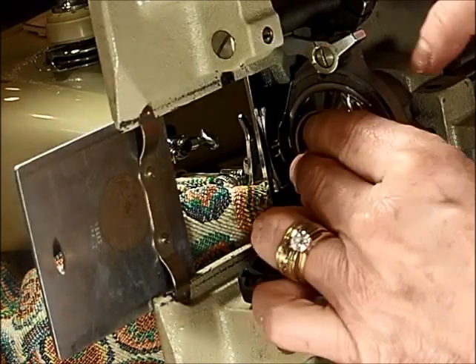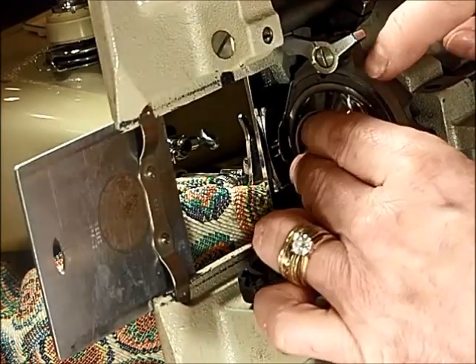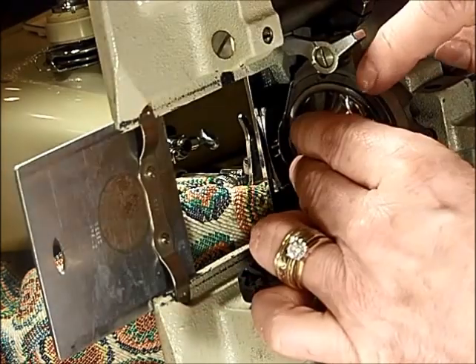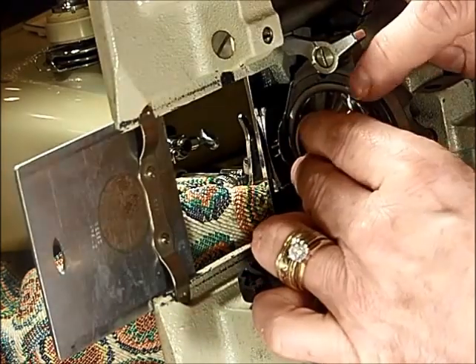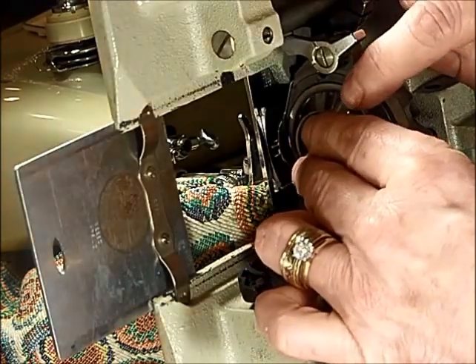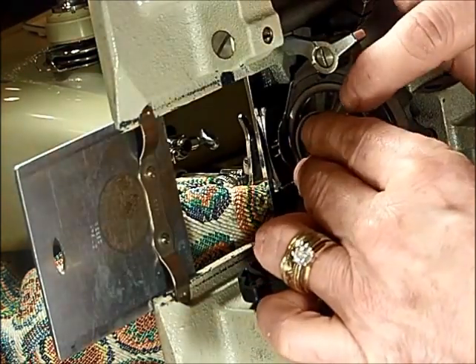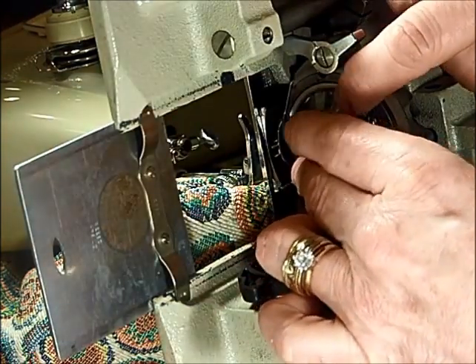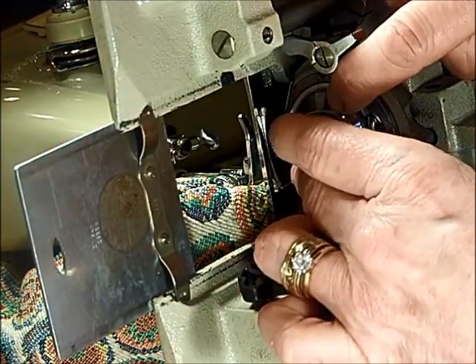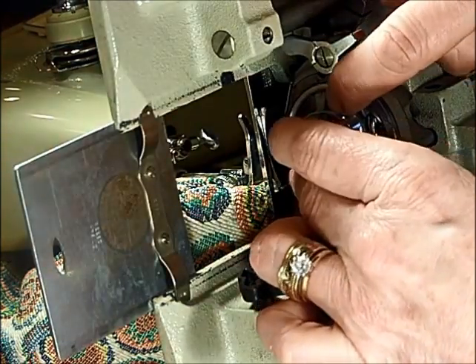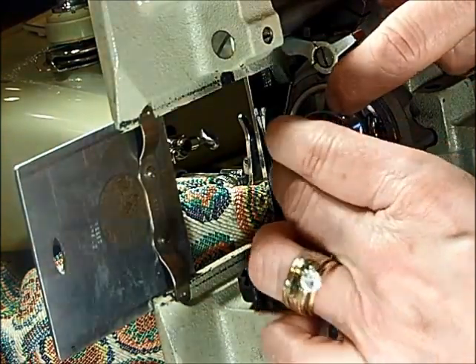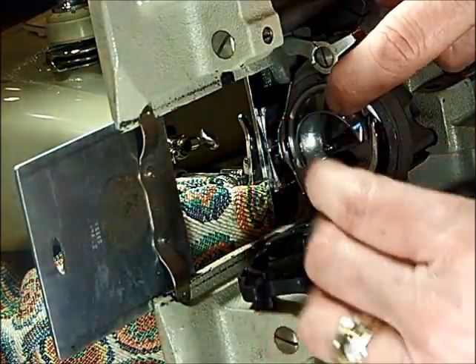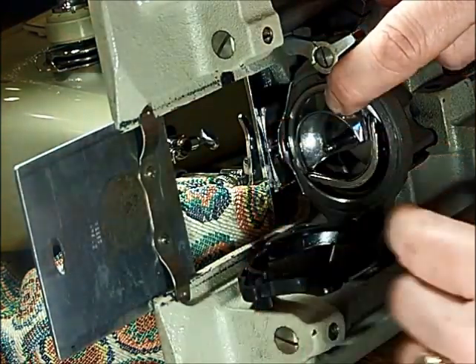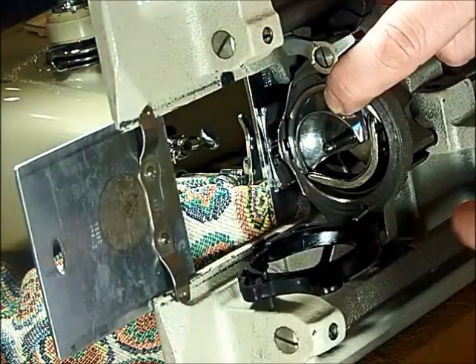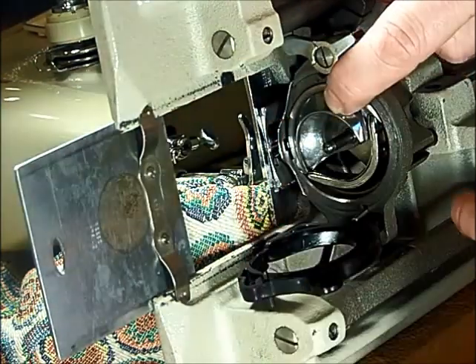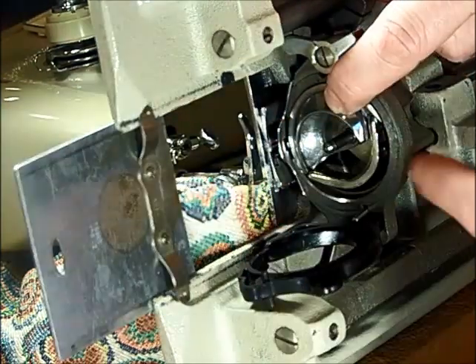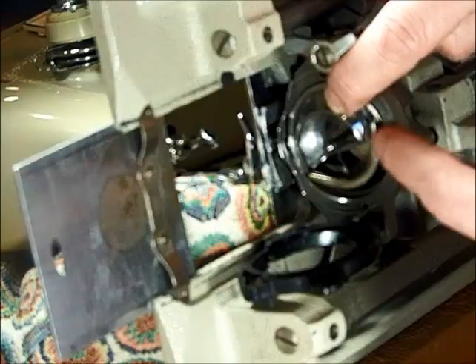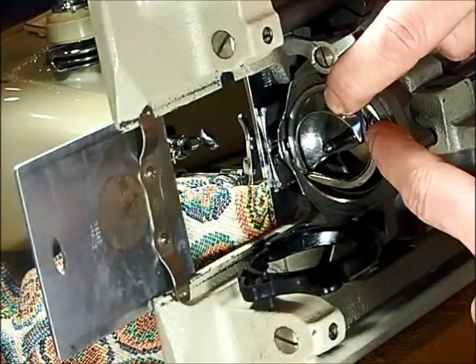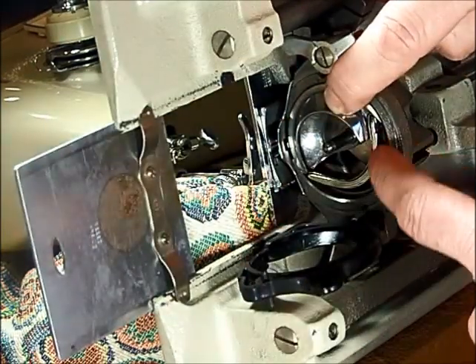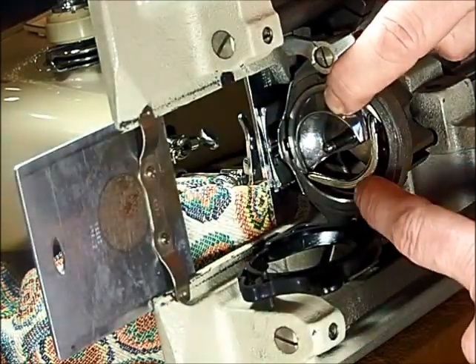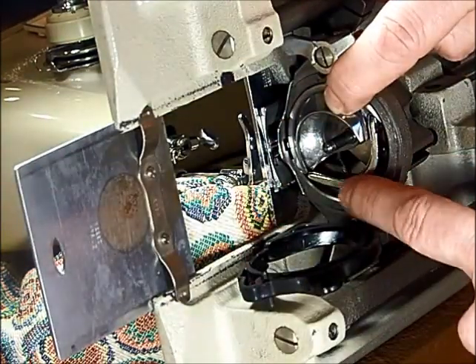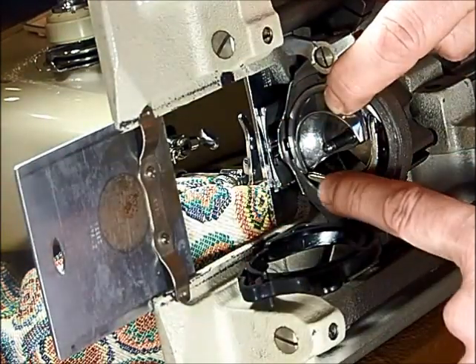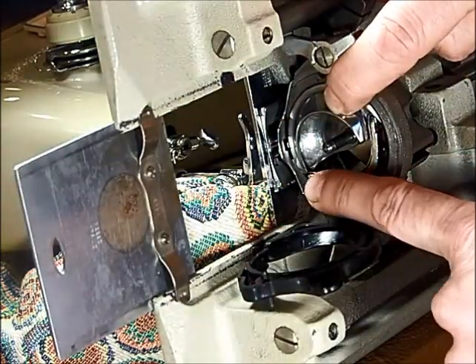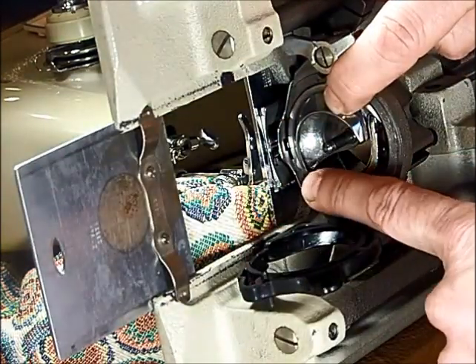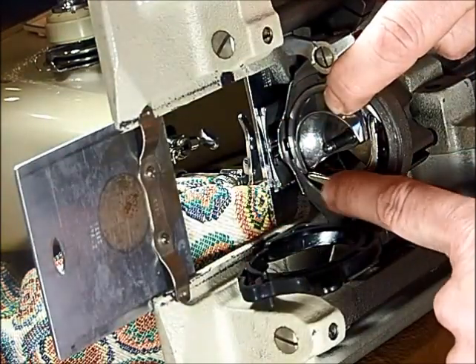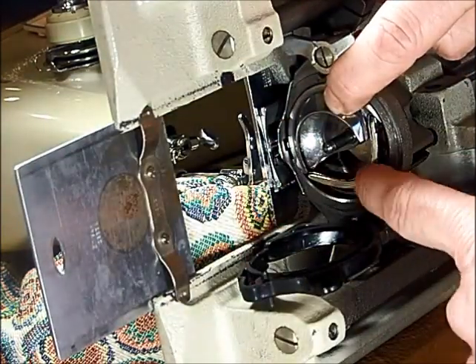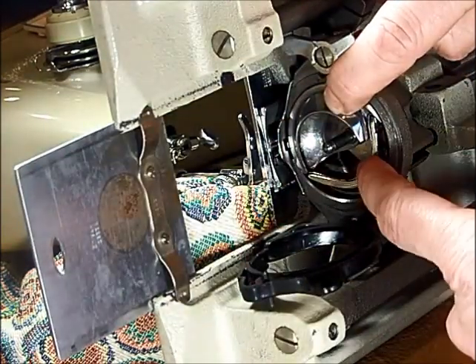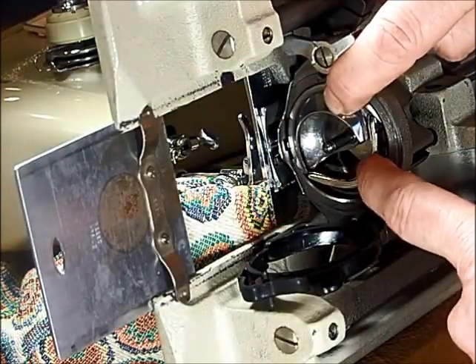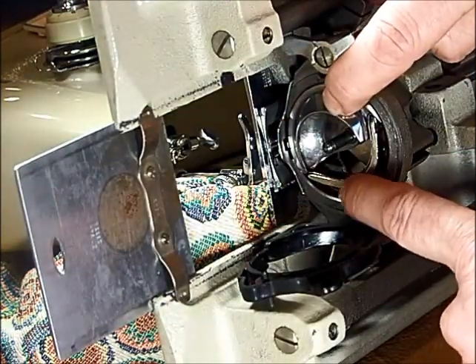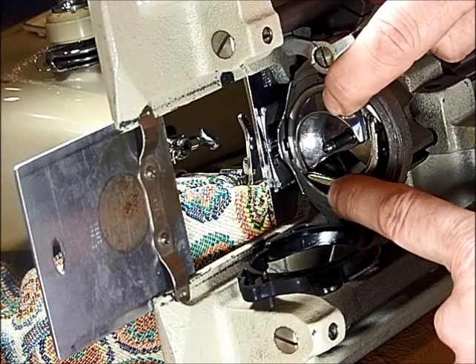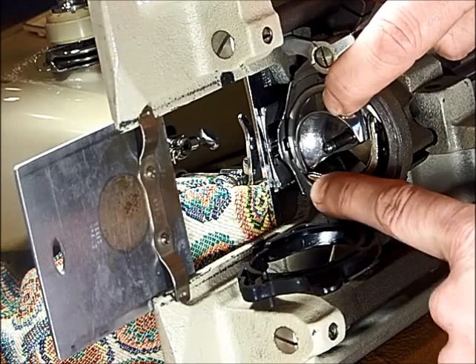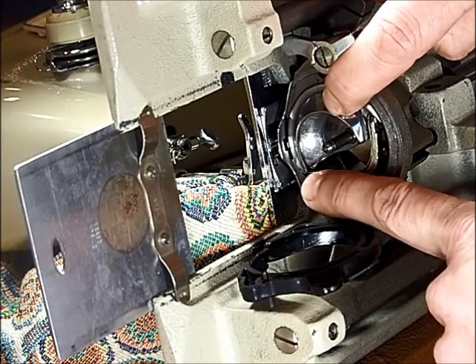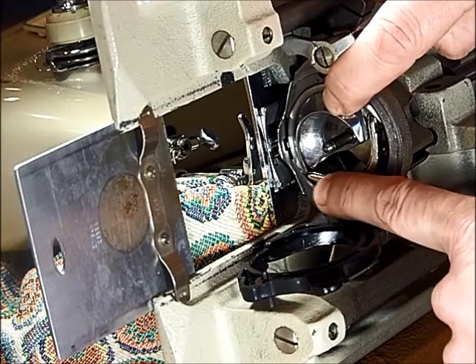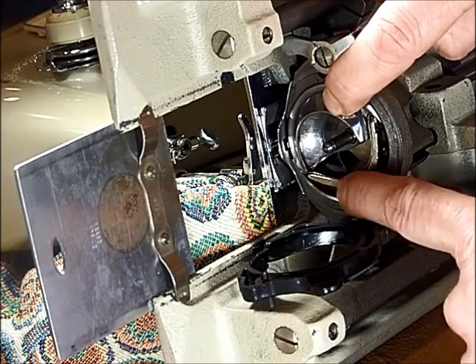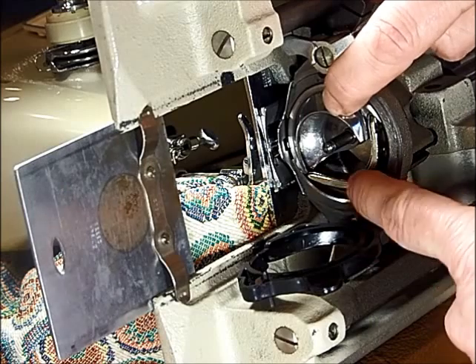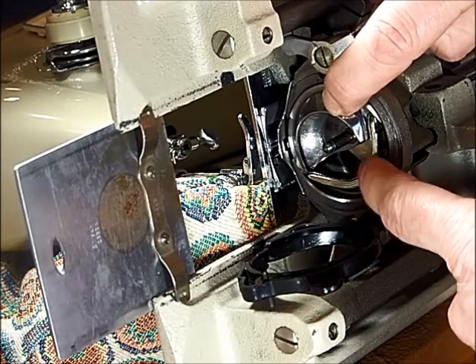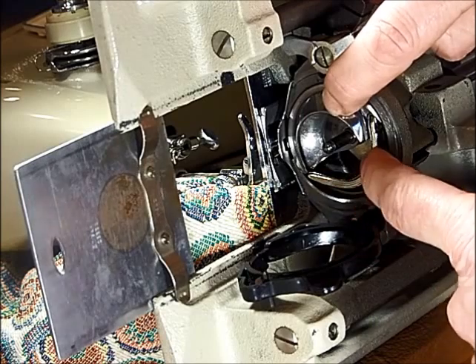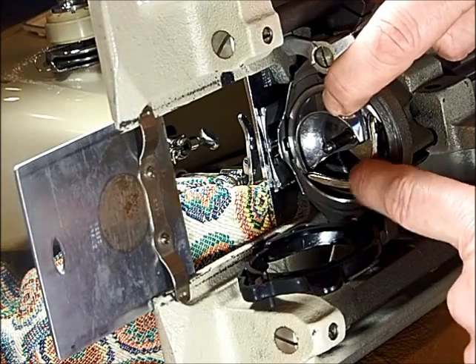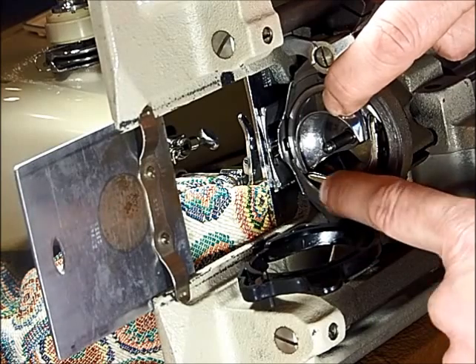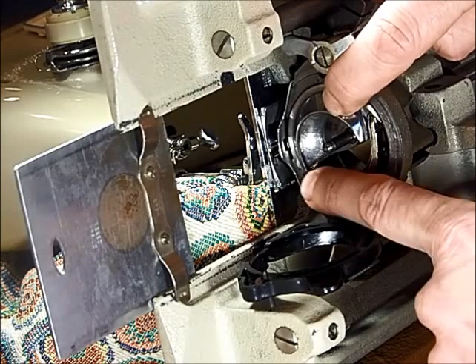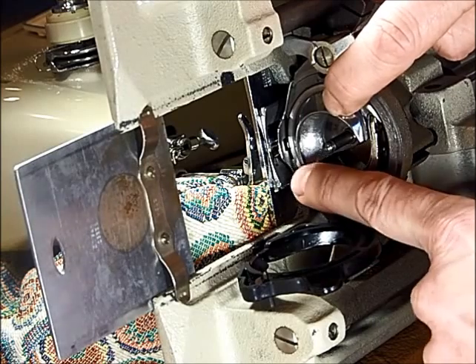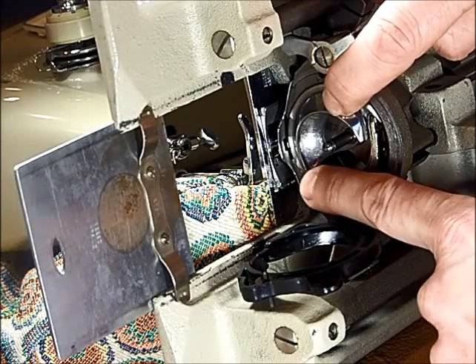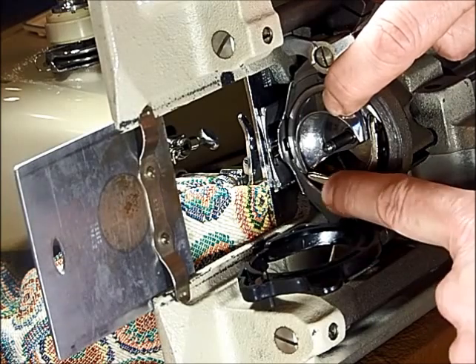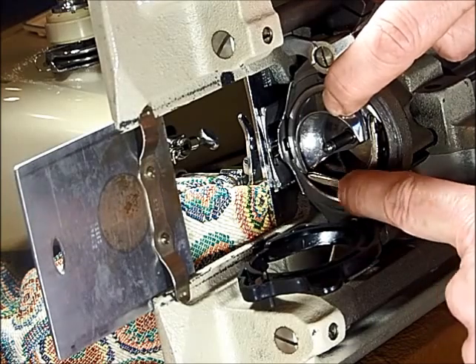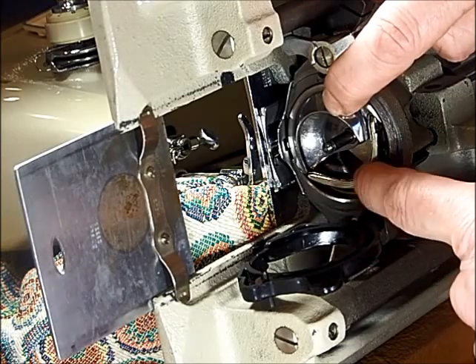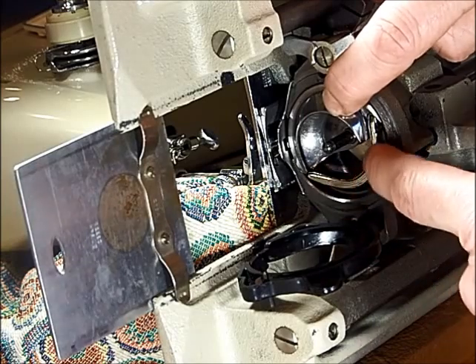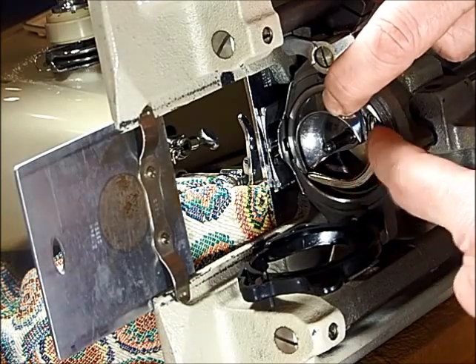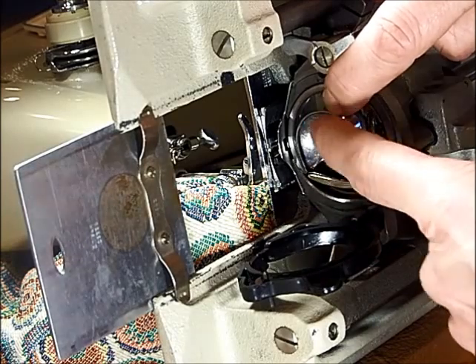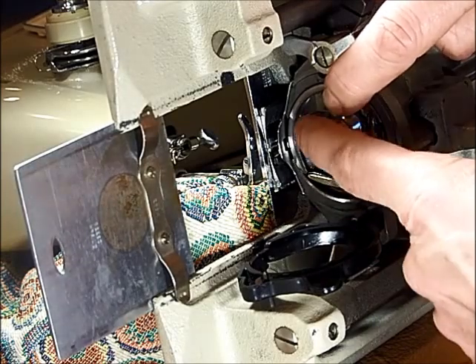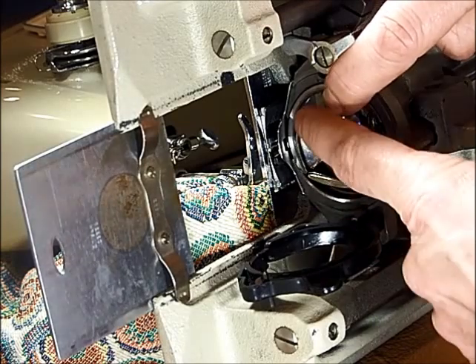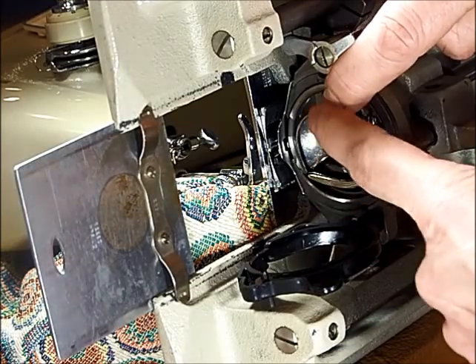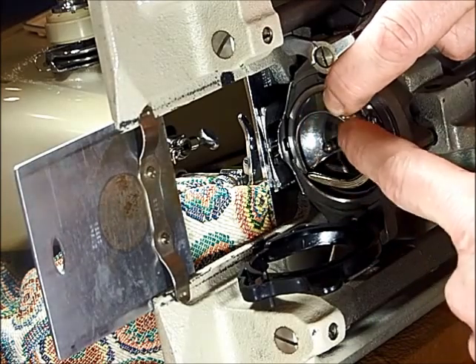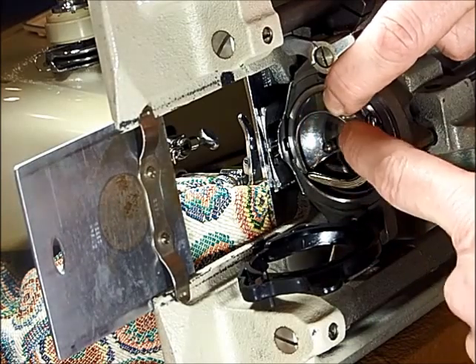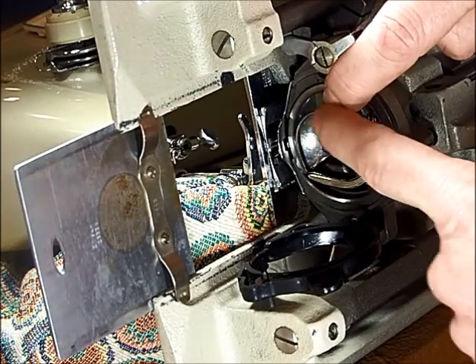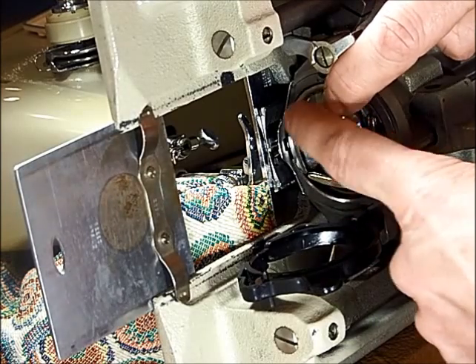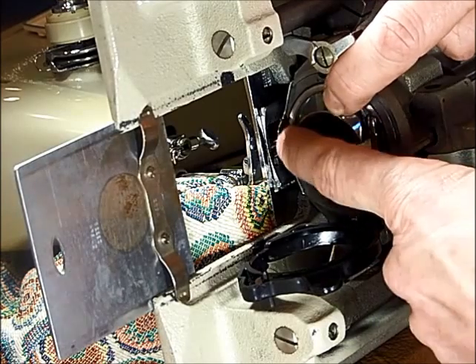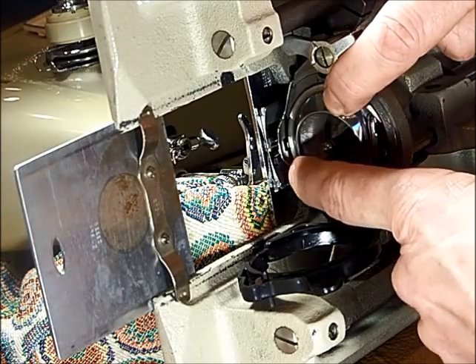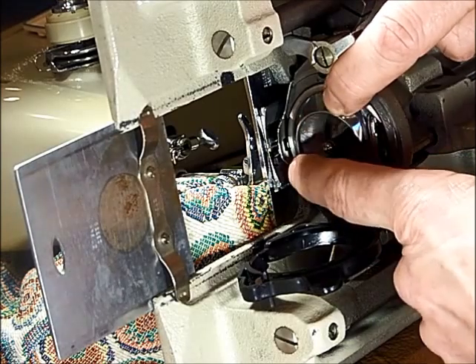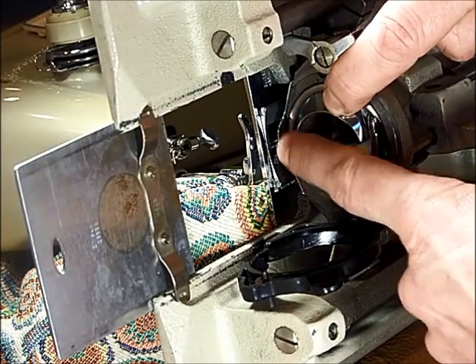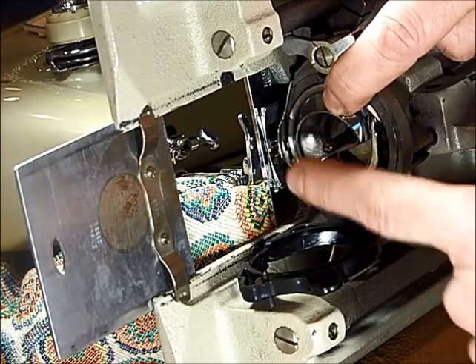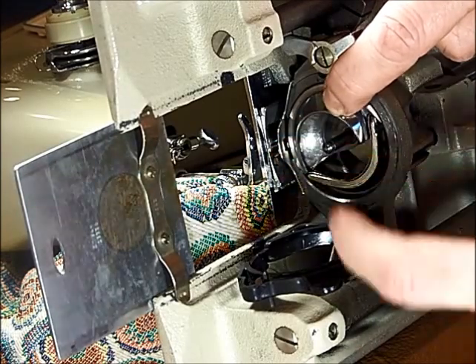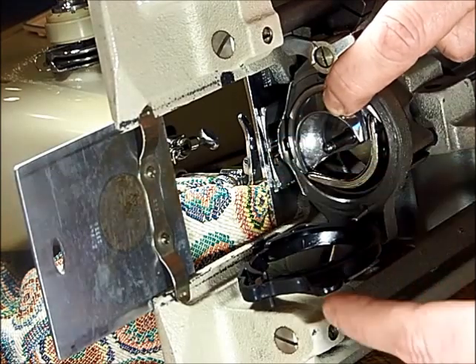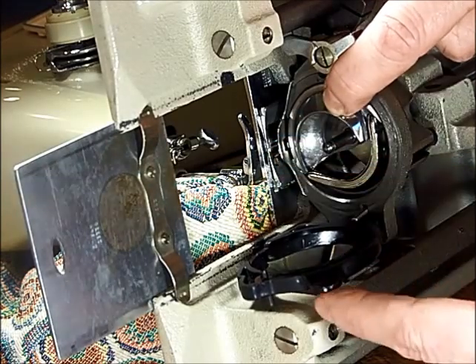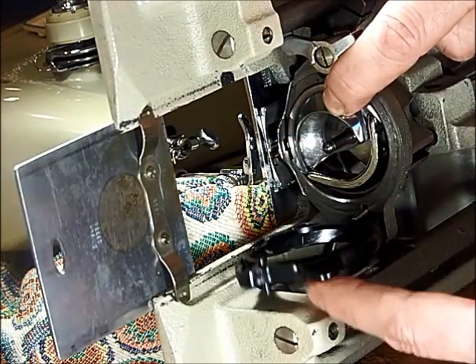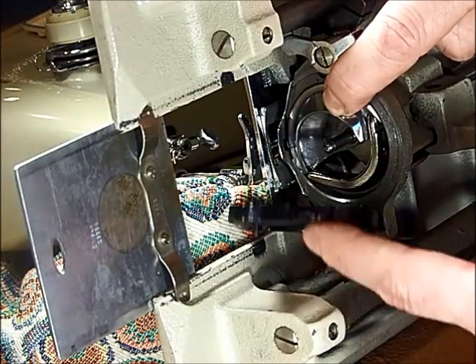Put your hook in until it sits correctly. It'll be the other half of what's already in here — there's half there and you just put the other half in of the circle.